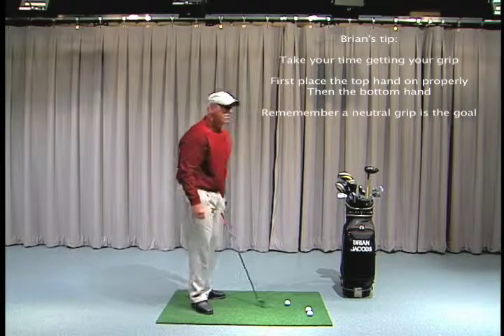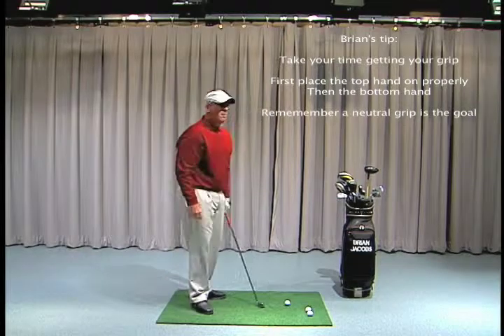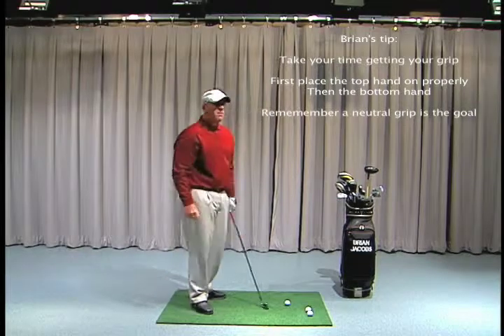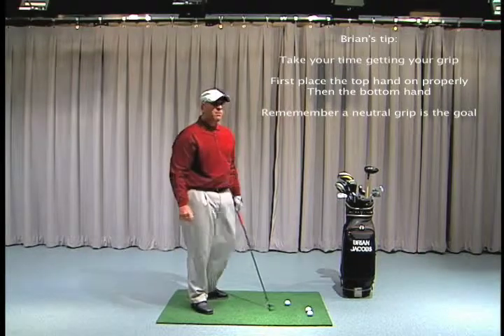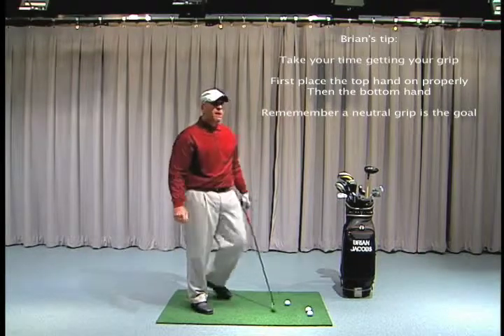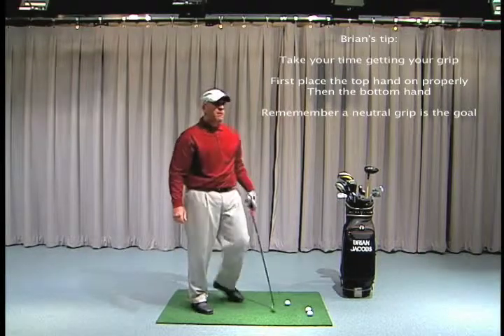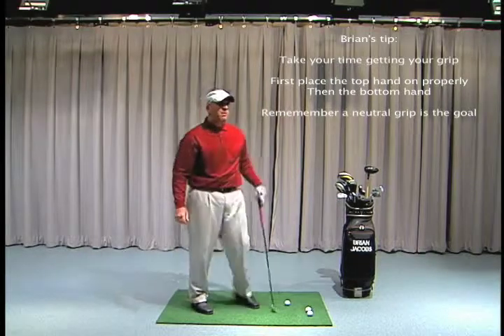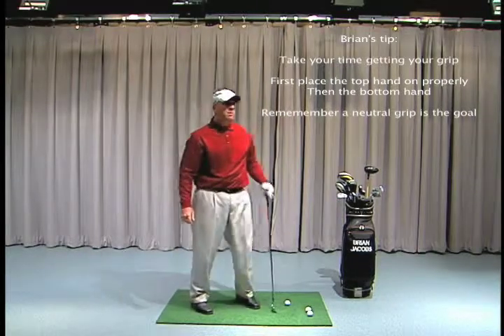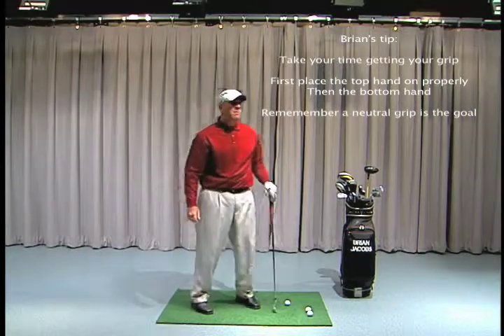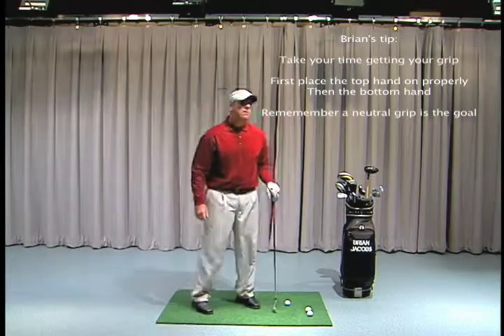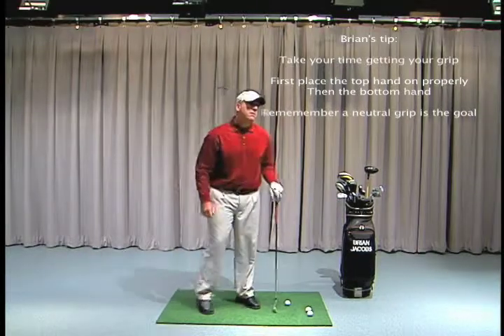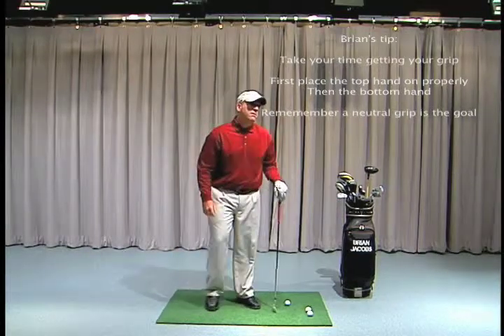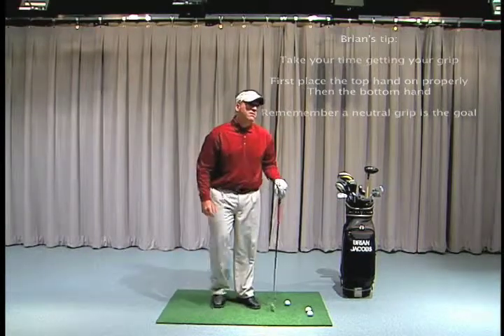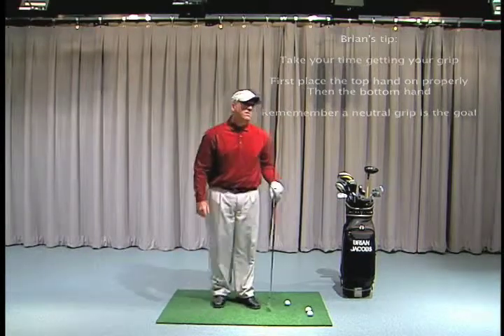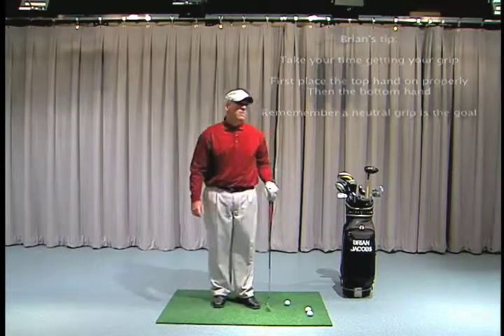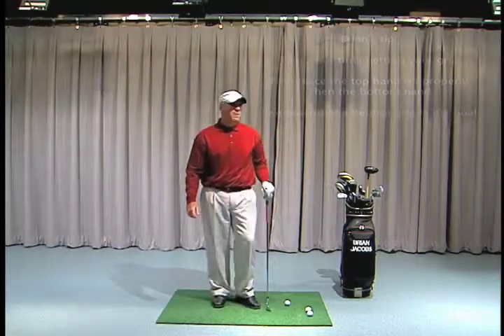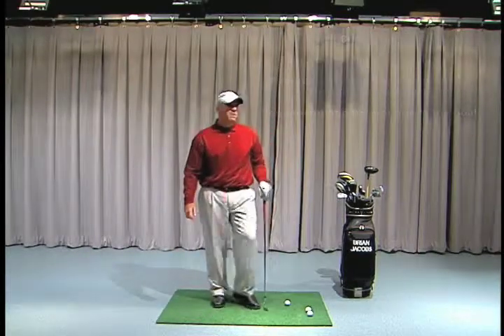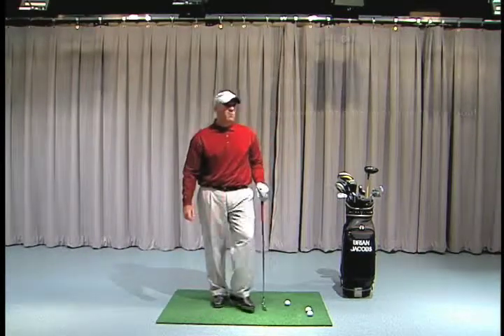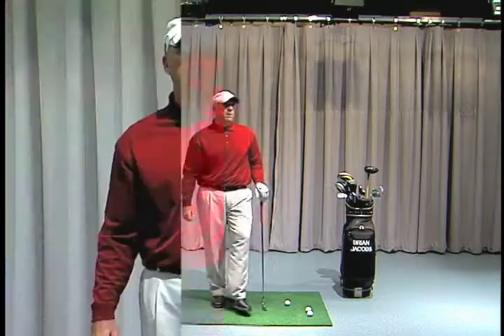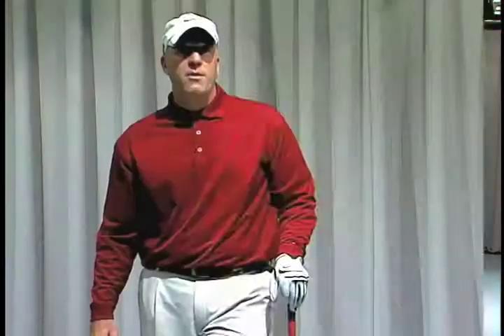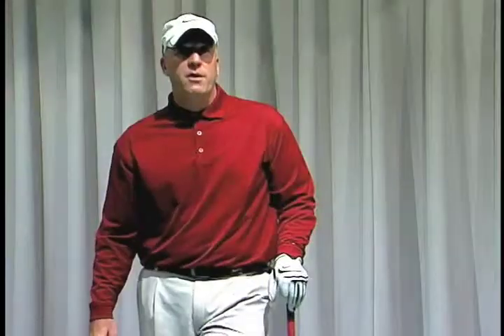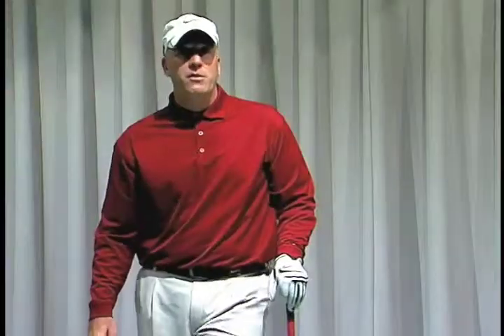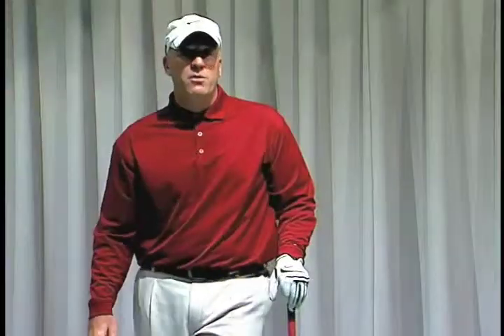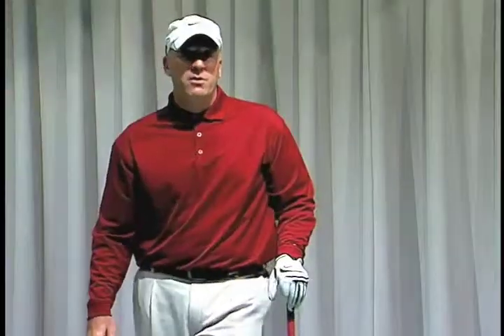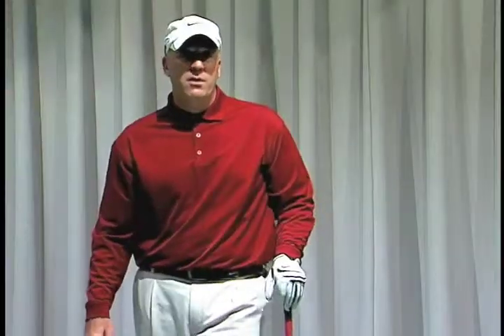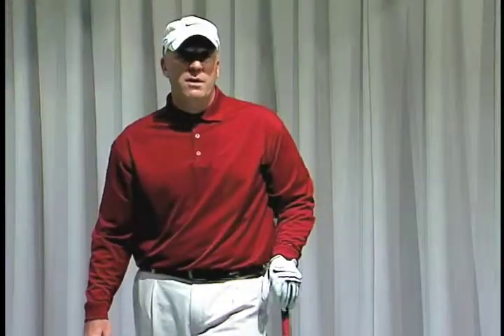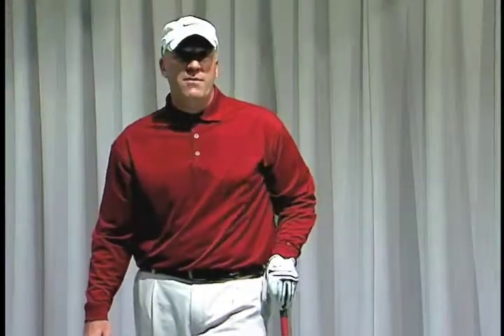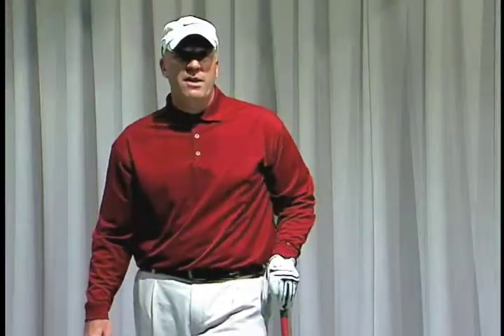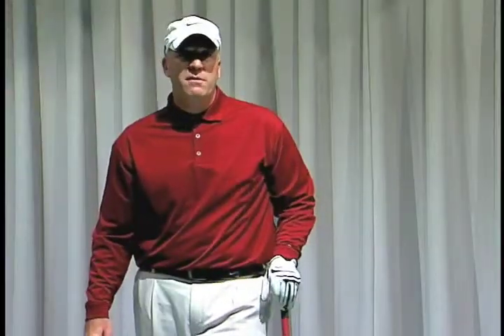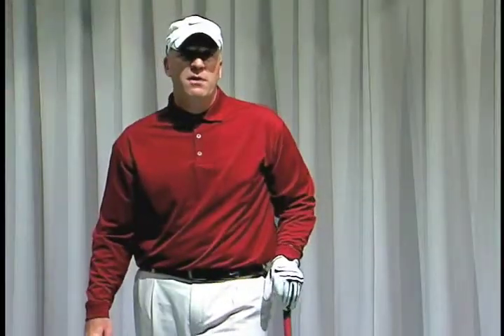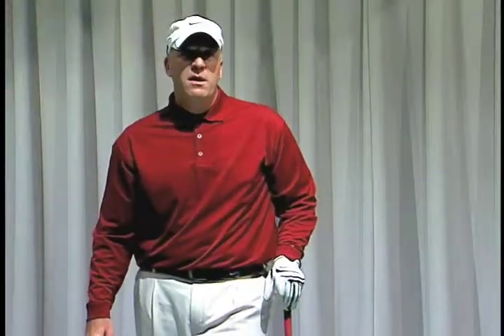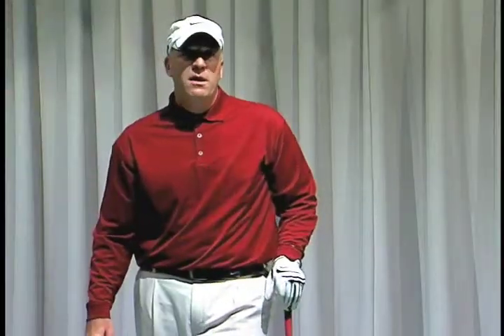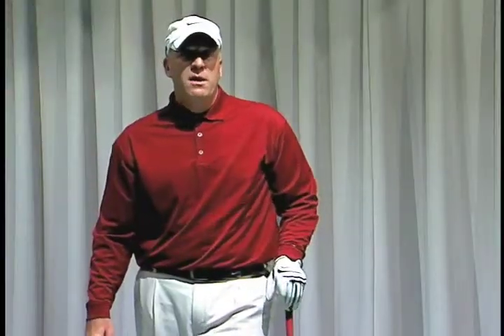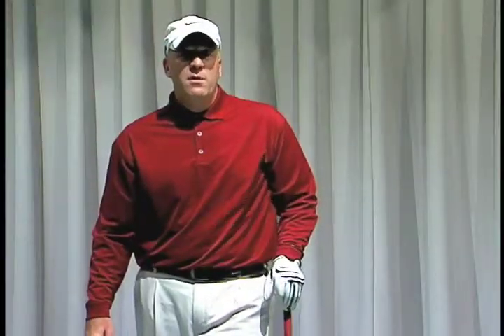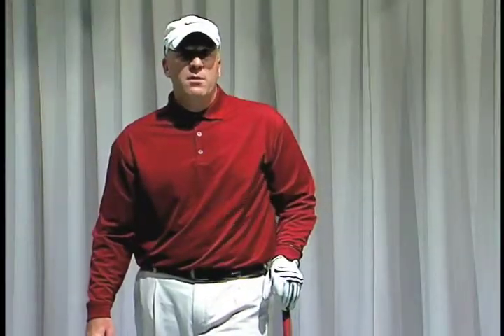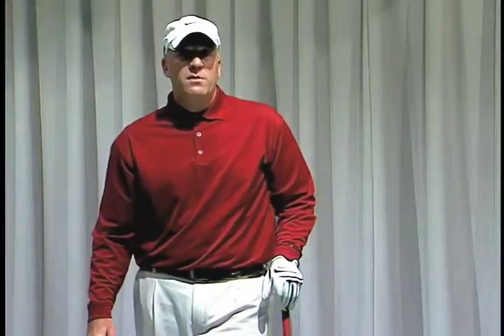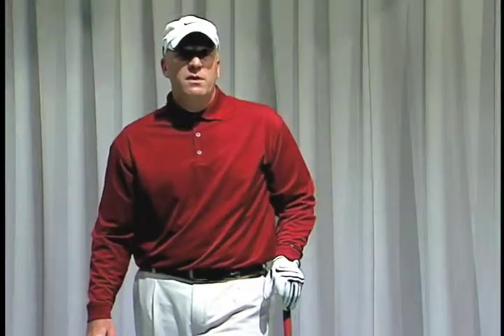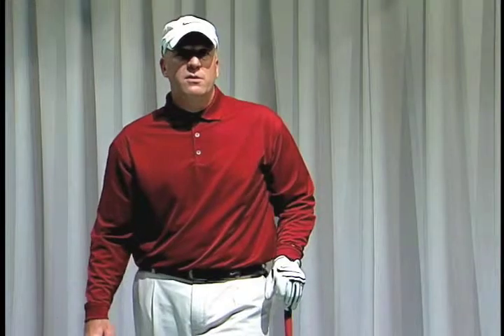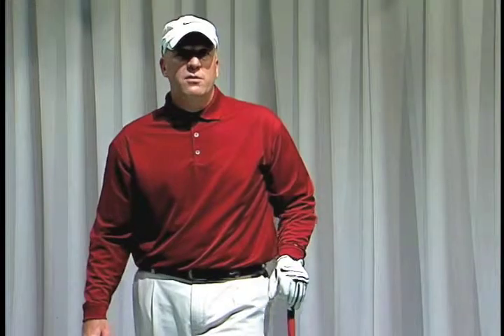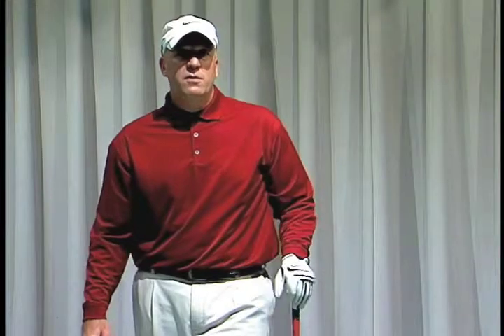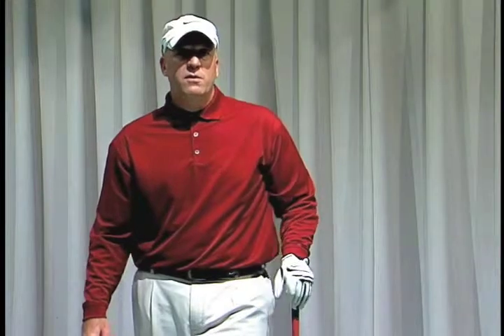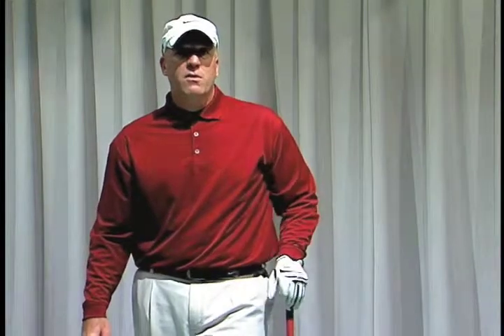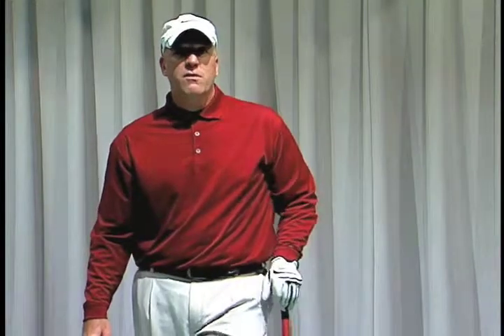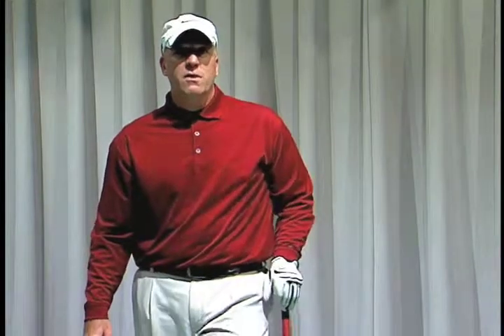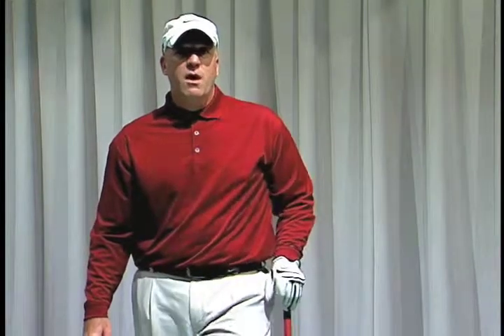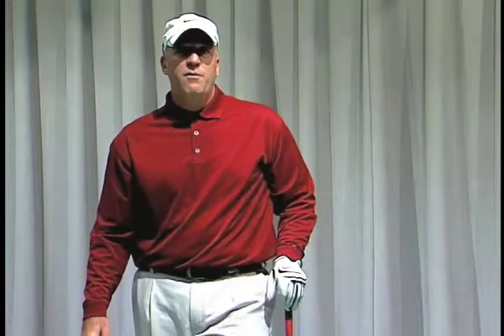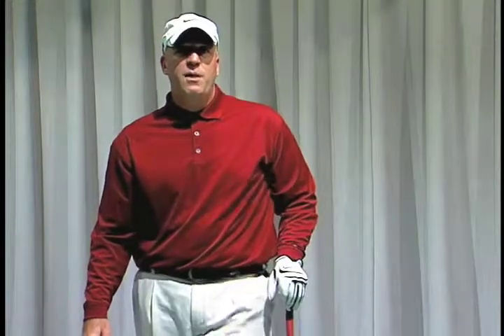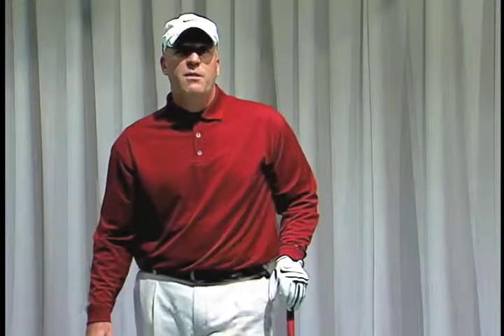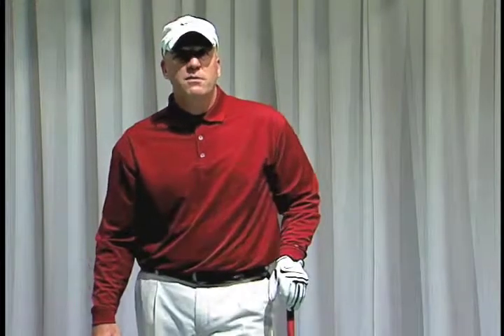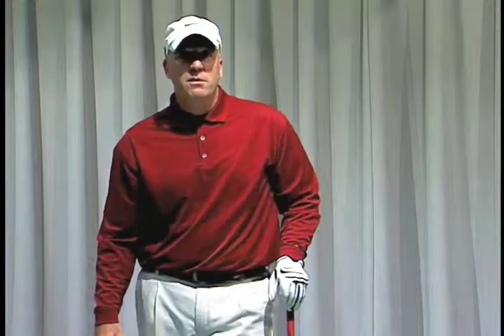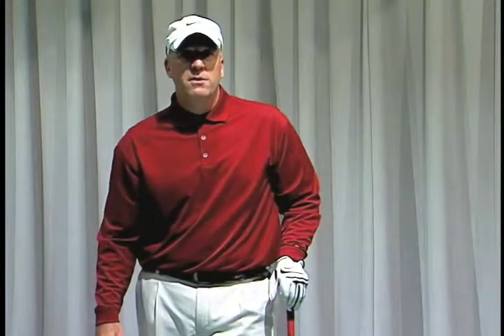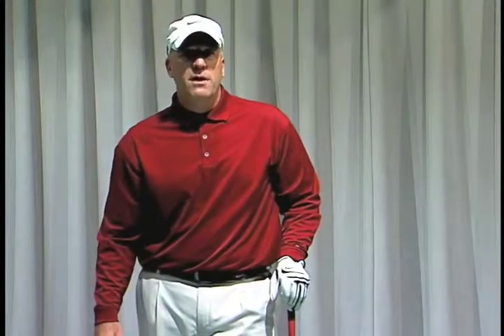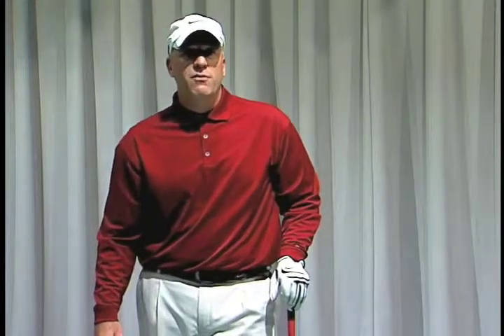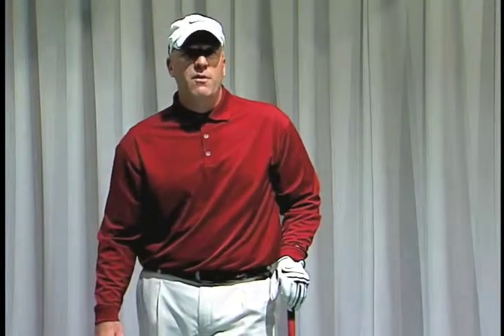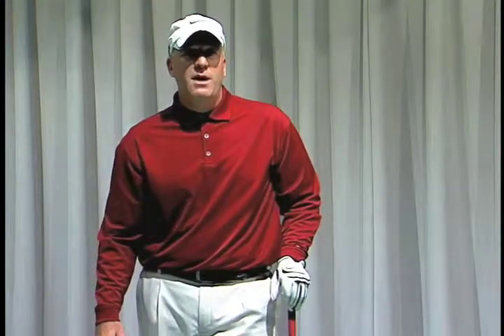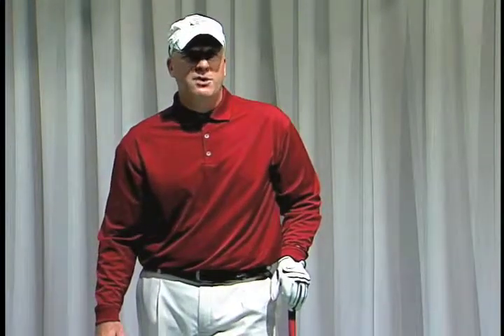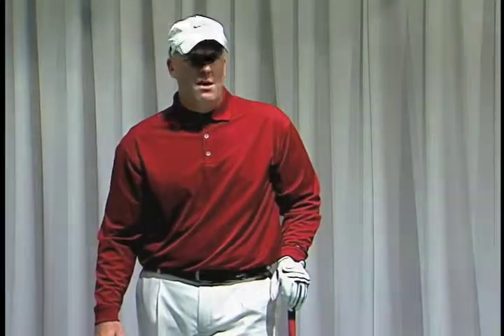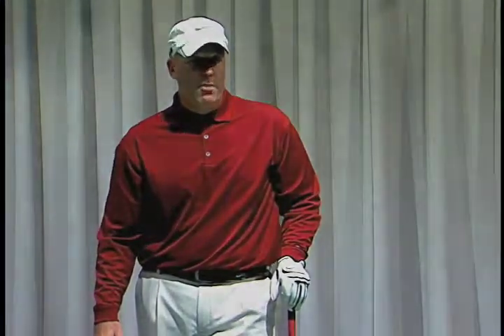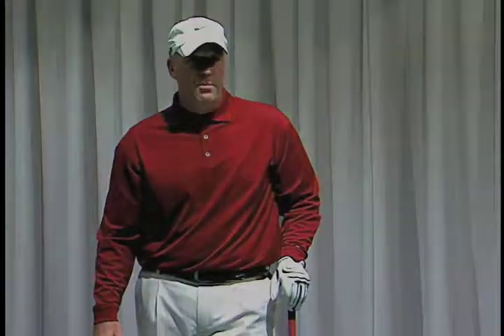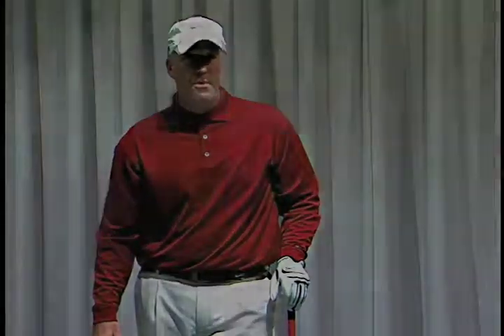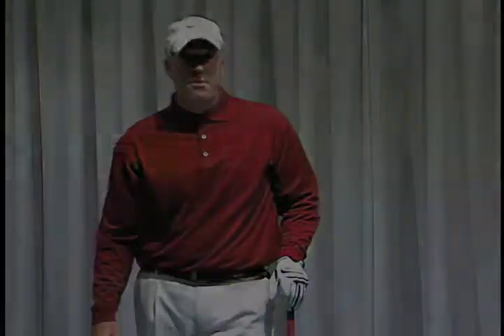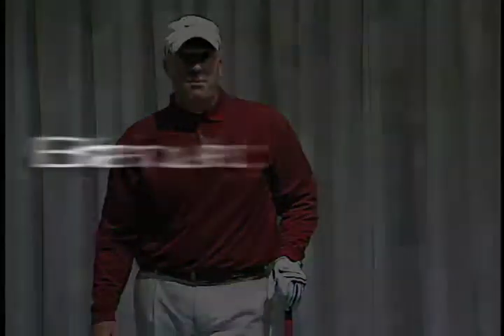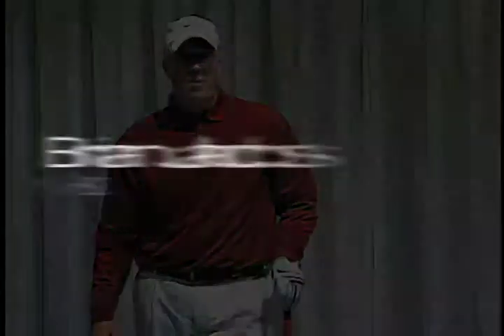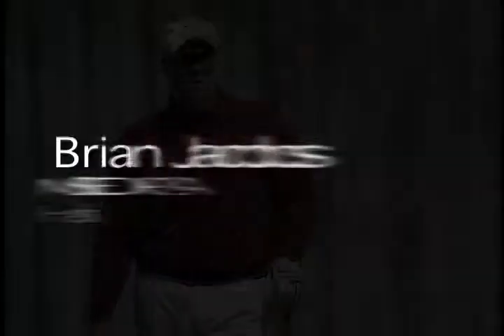Remember, your grip has primary control of the clubface and mostly controls the curve of the golf ball. Thanks for watching — I hope this tip helps.